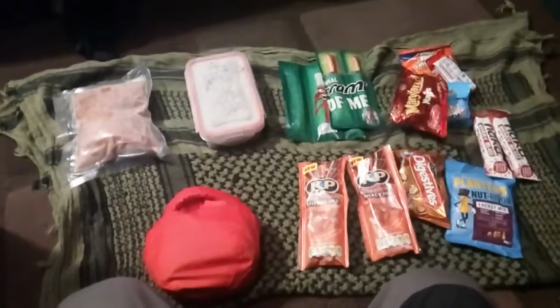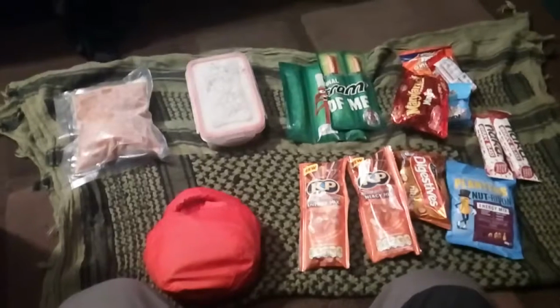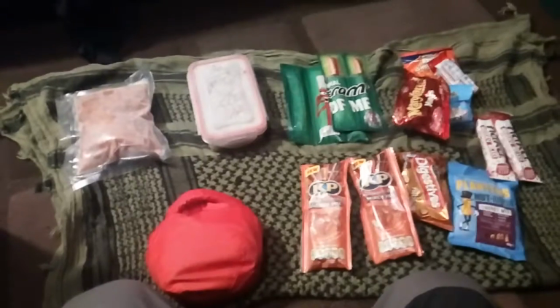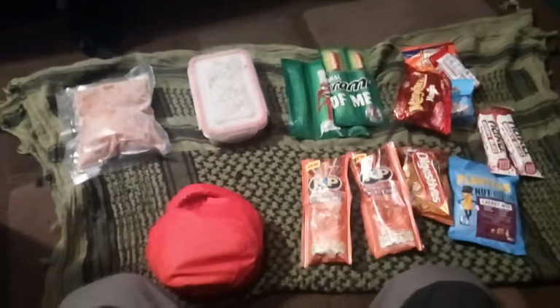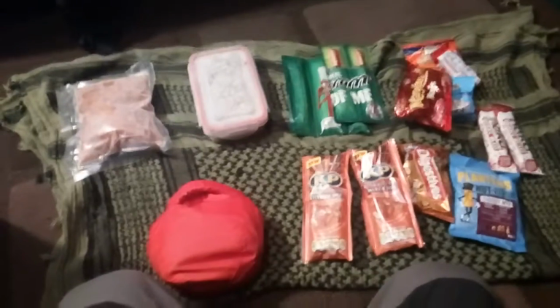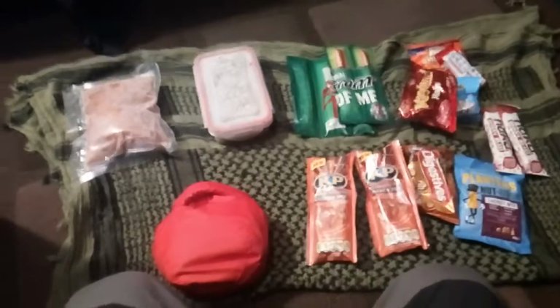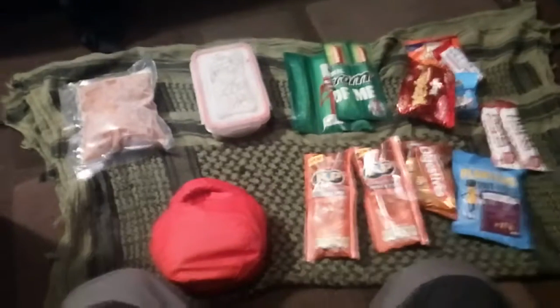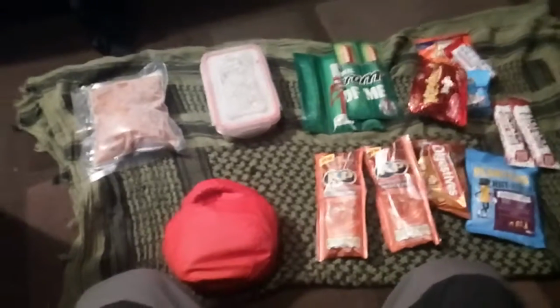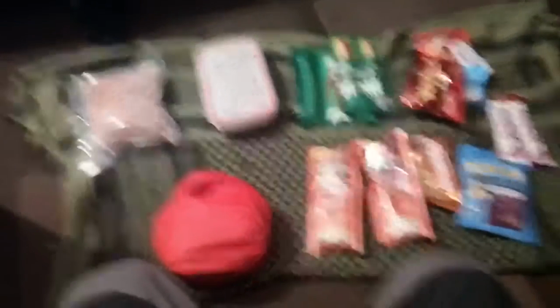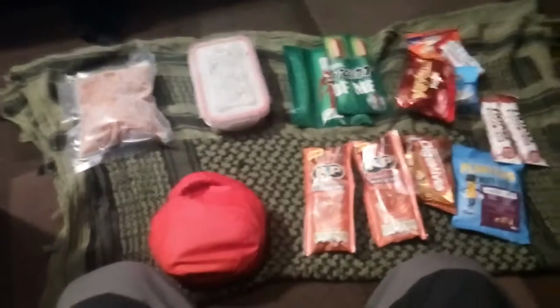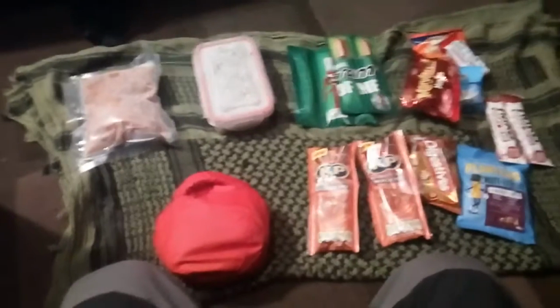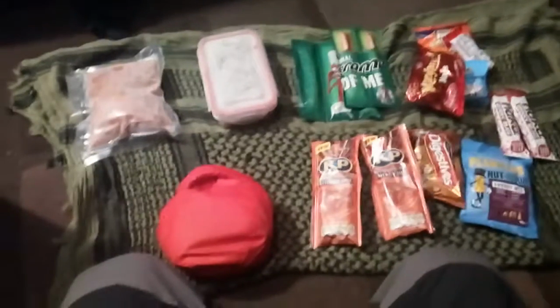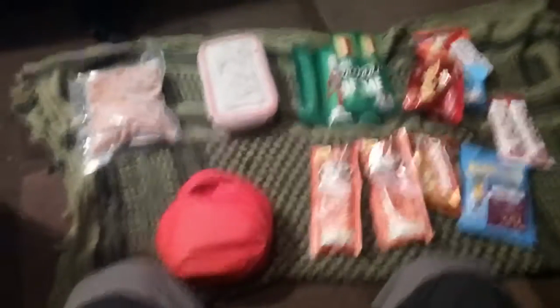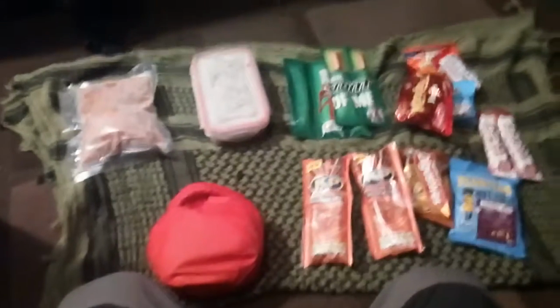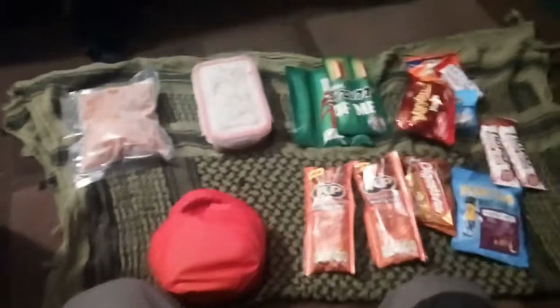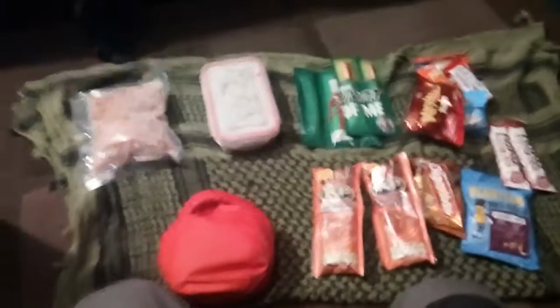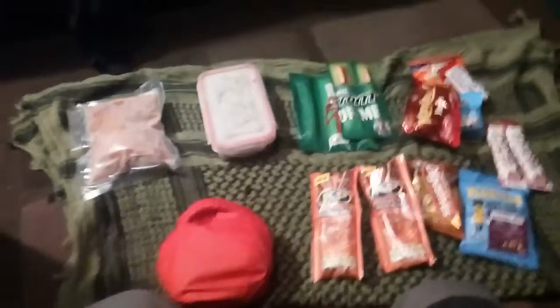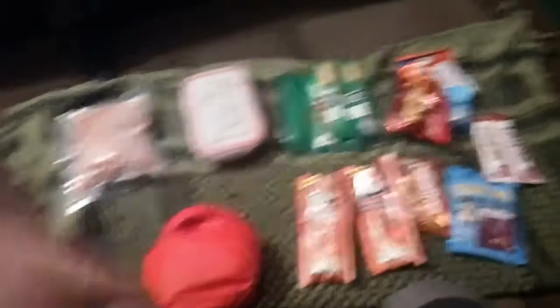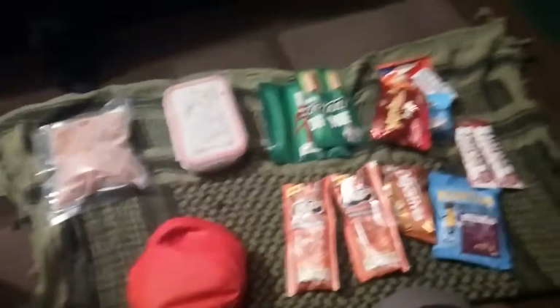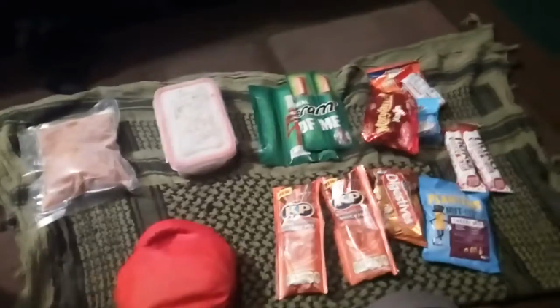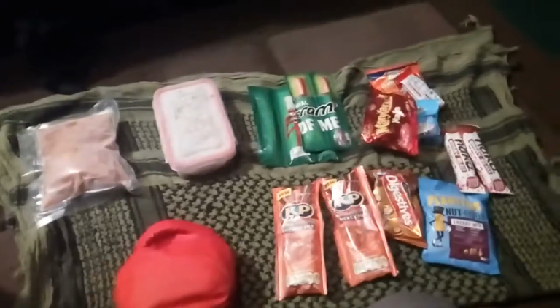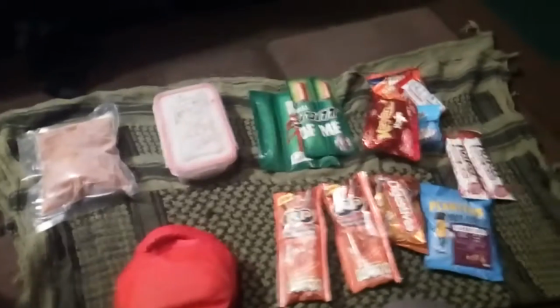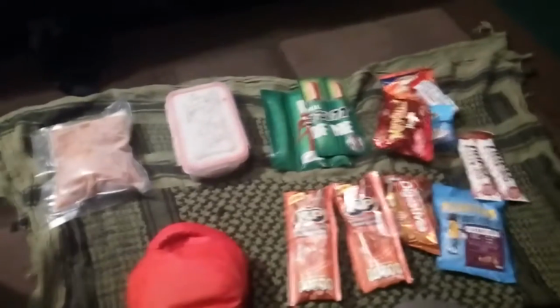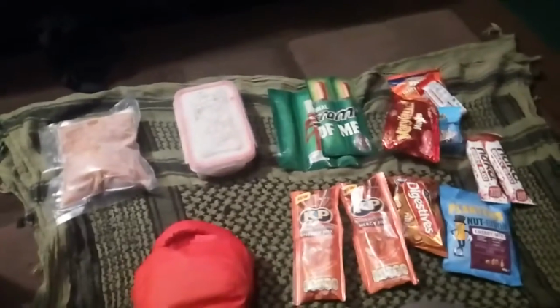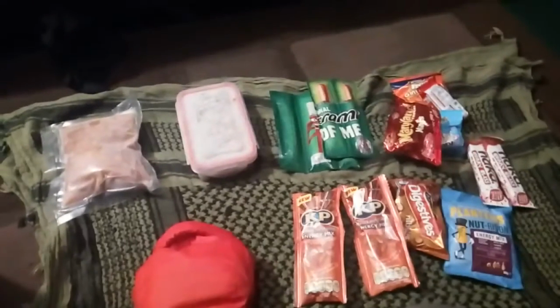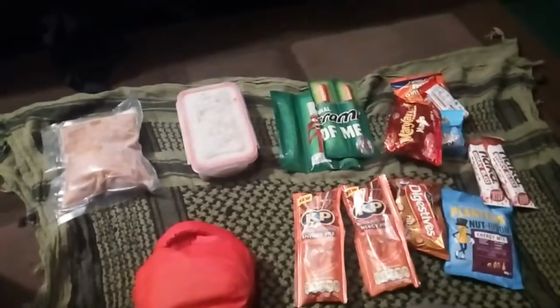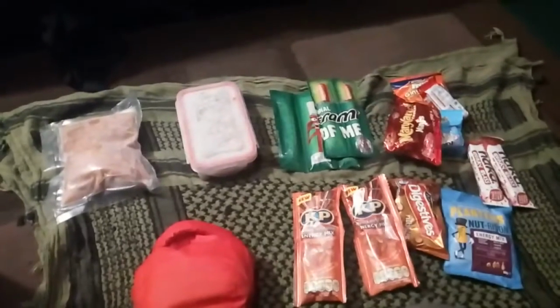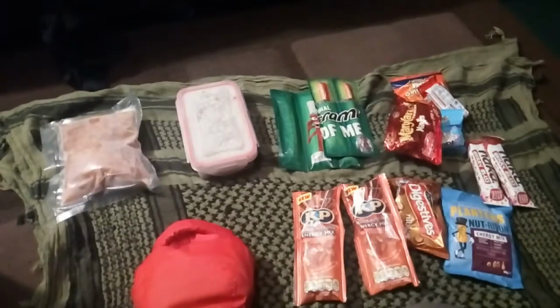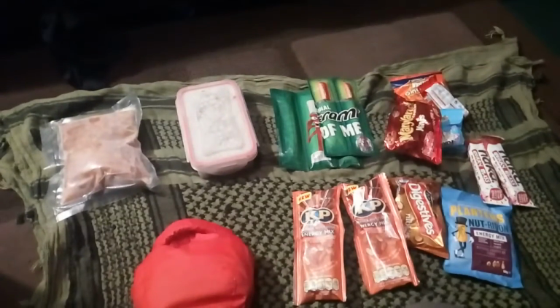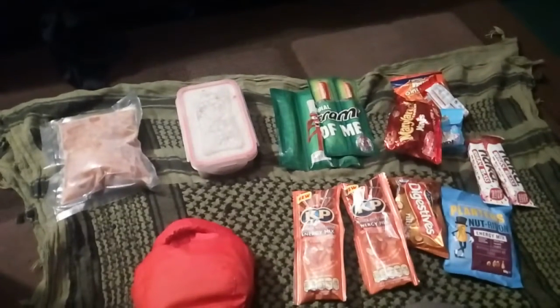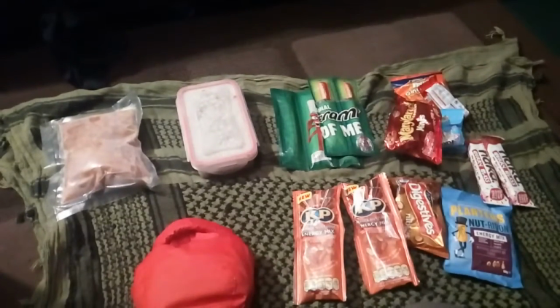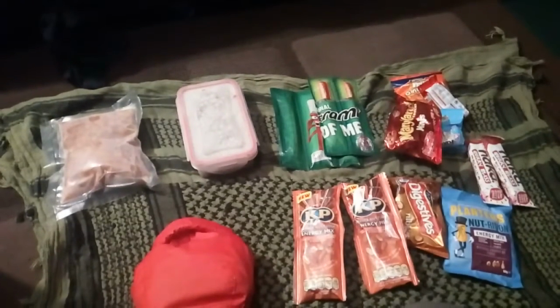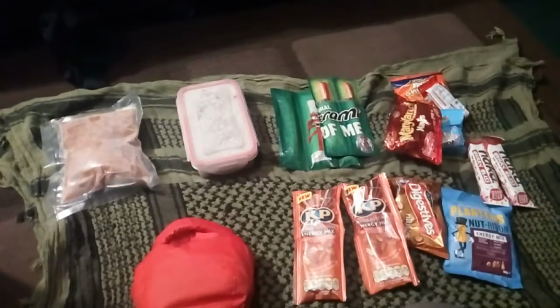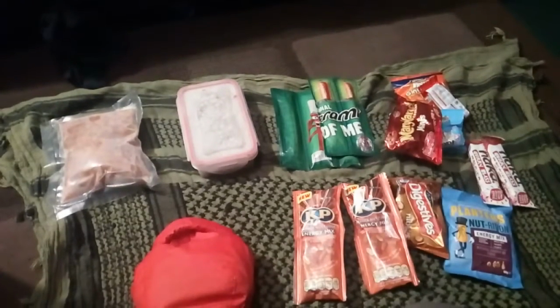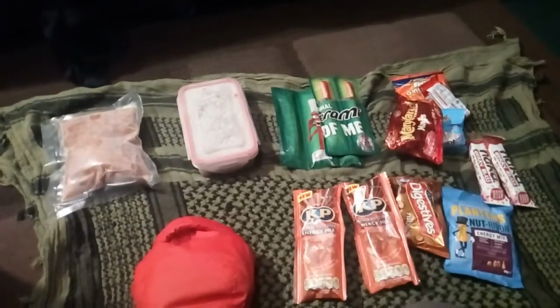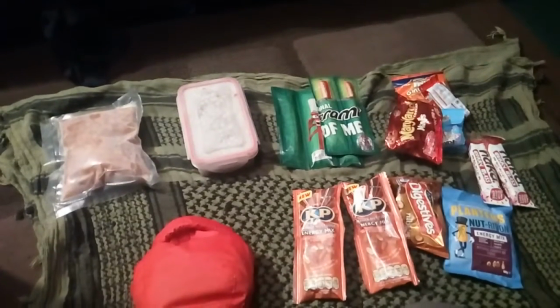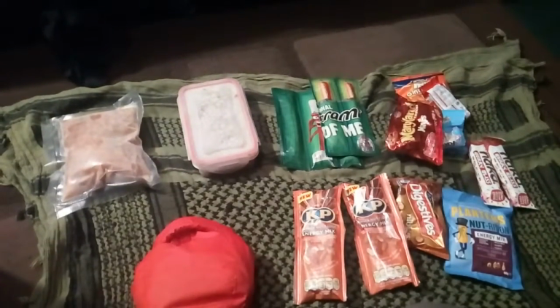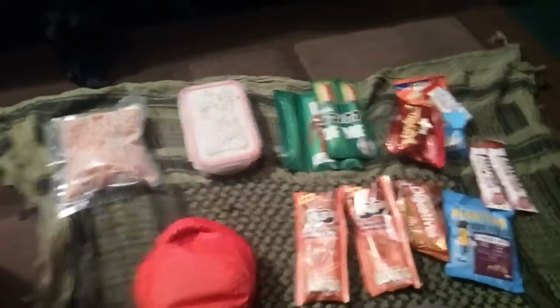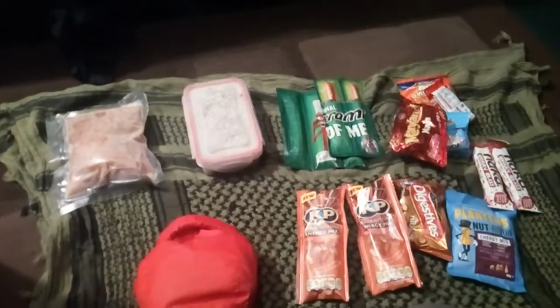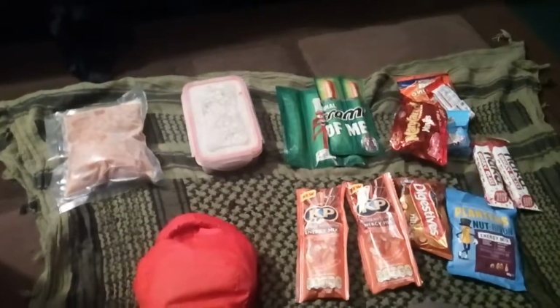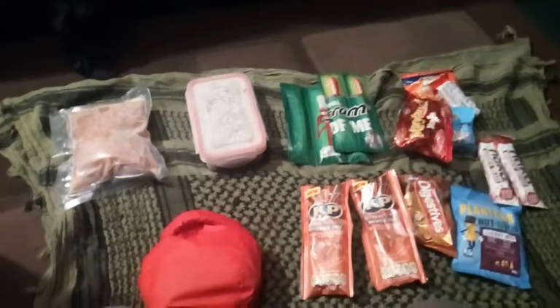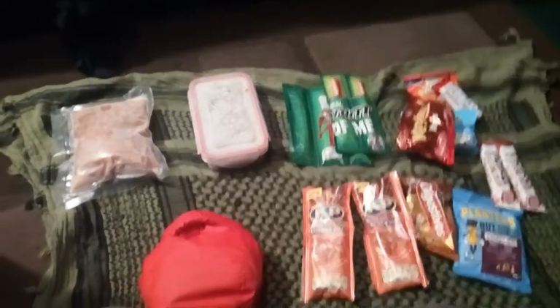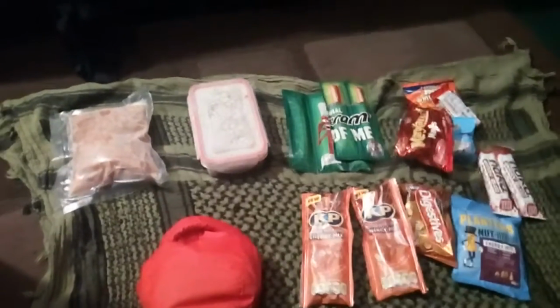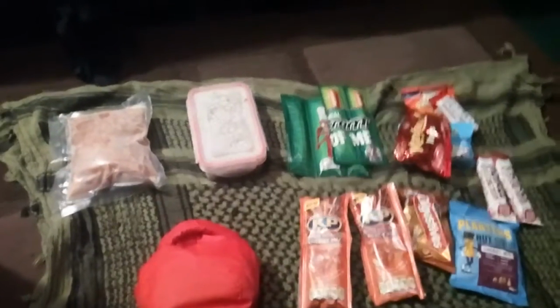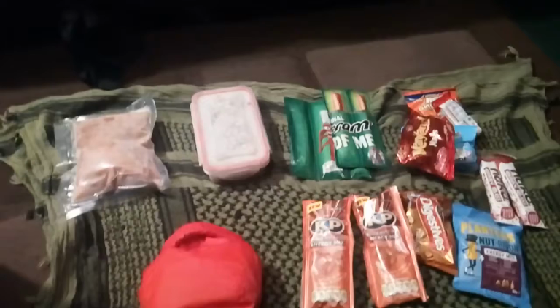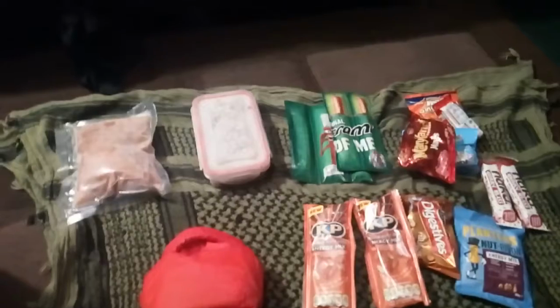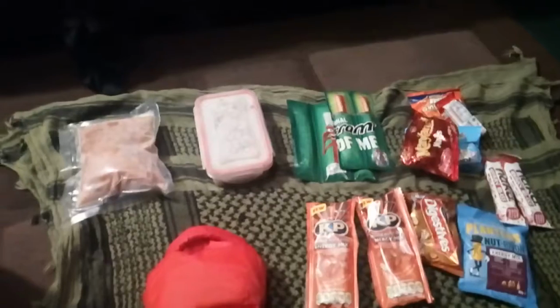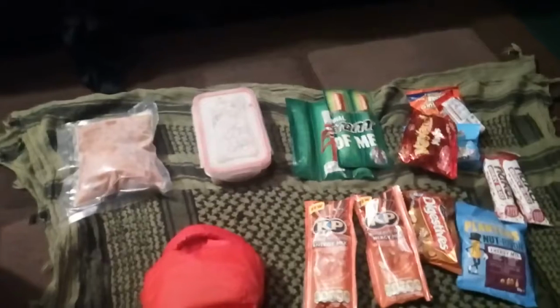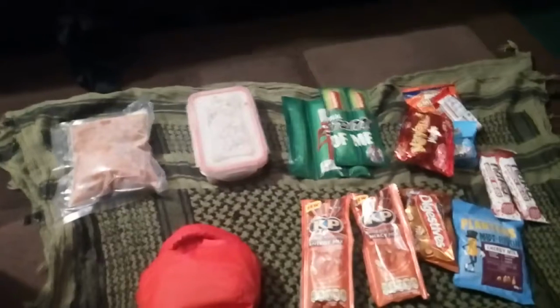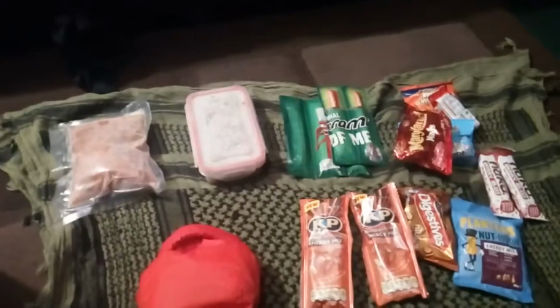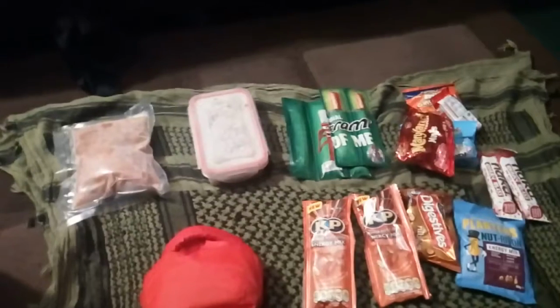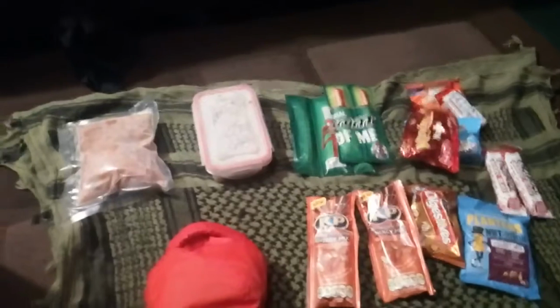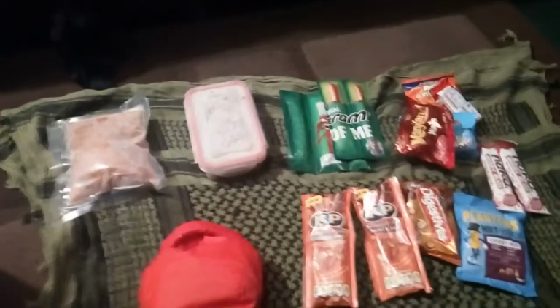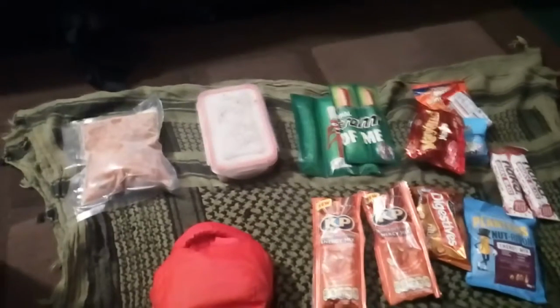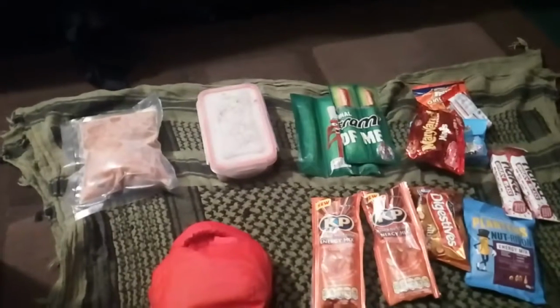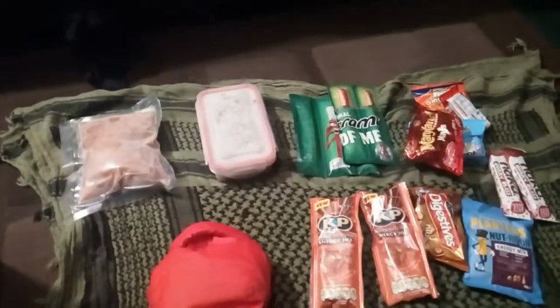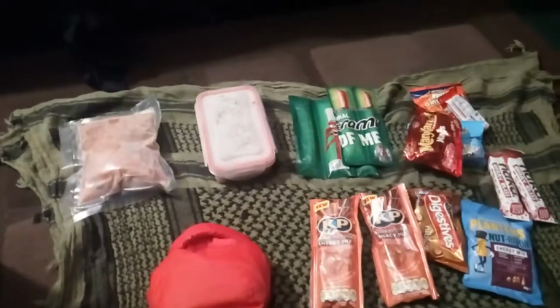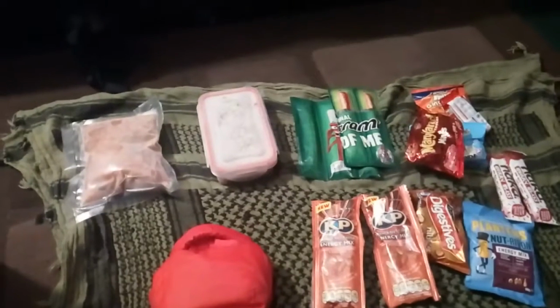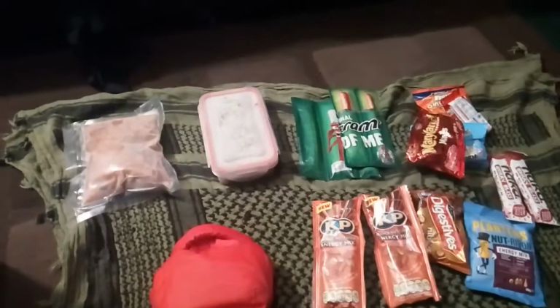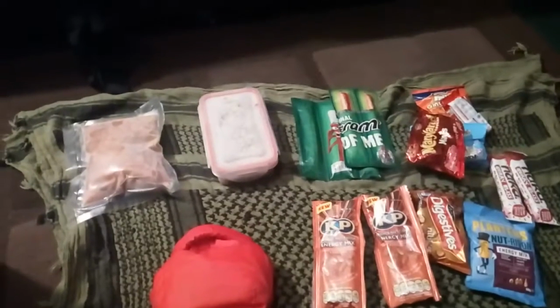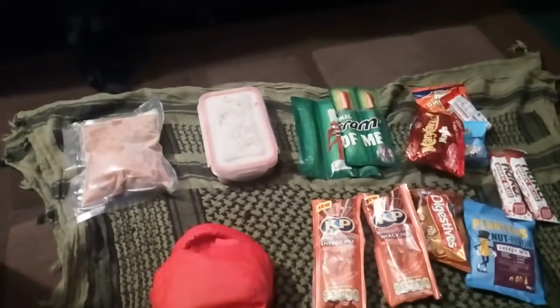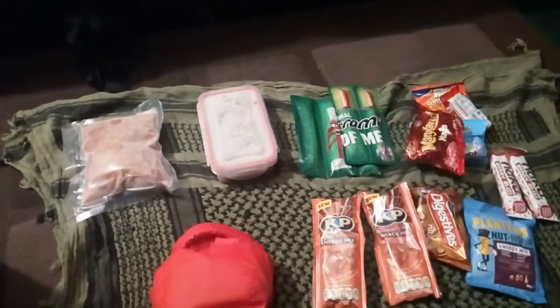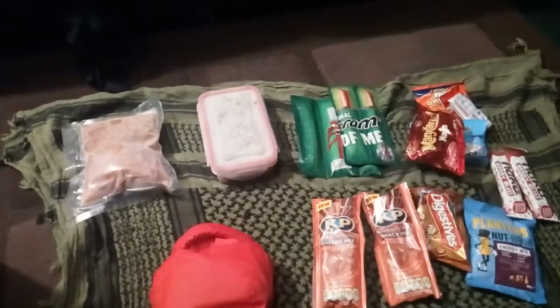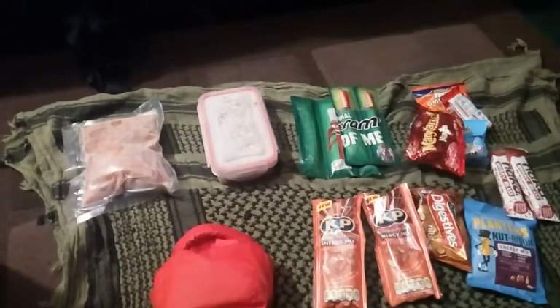Hi folks, Blue and Friends here. This is part two of my trip to Dartmoor on the 5th of November.